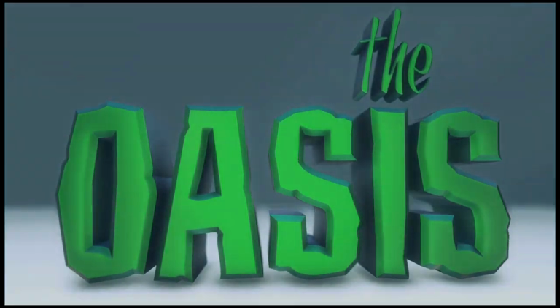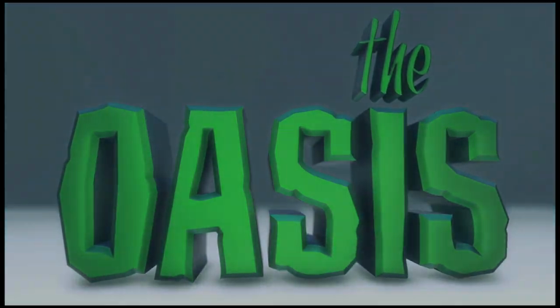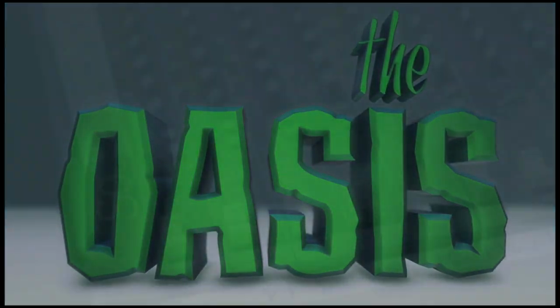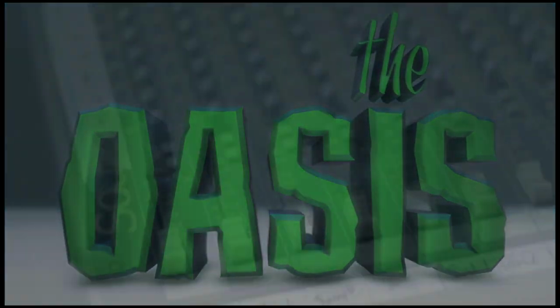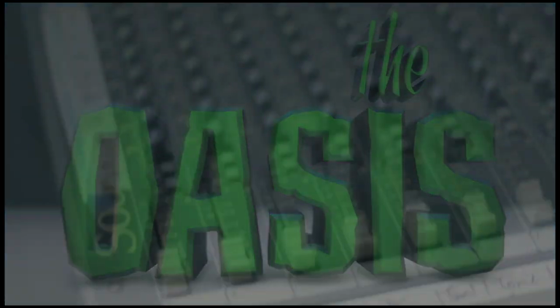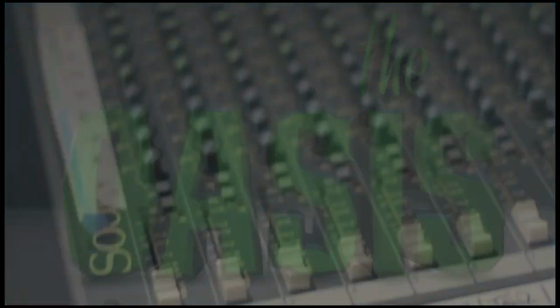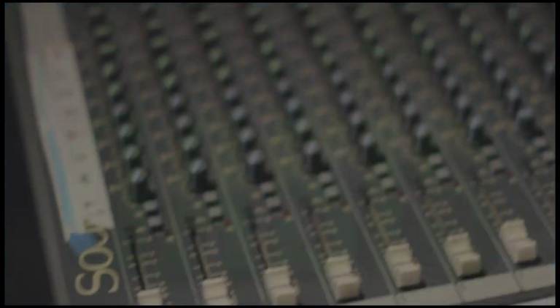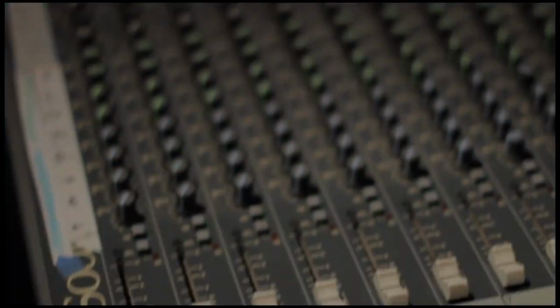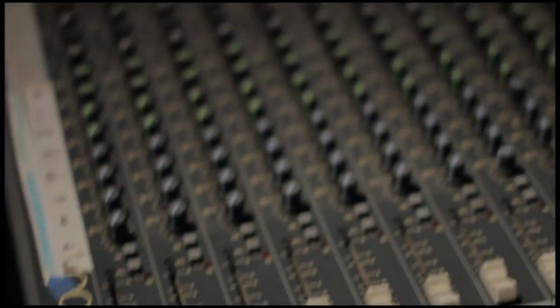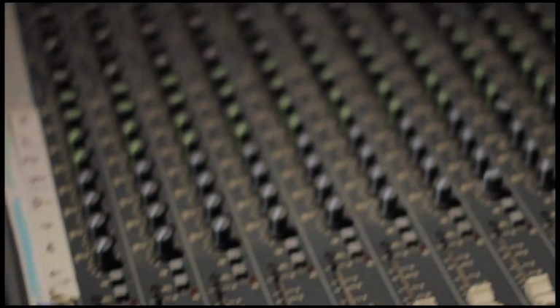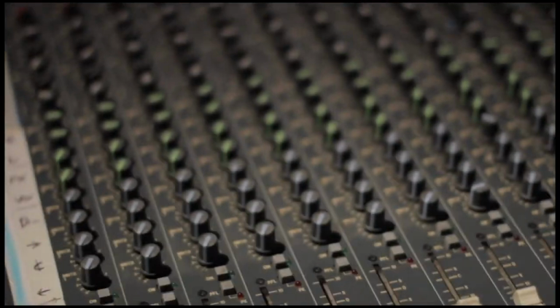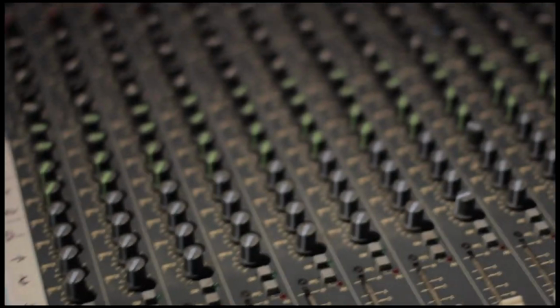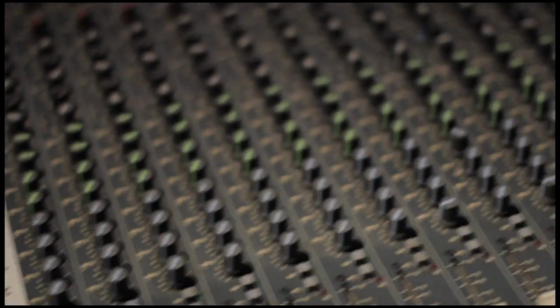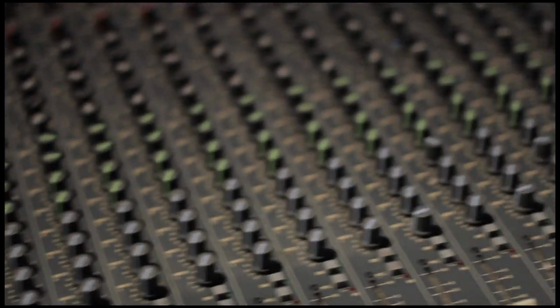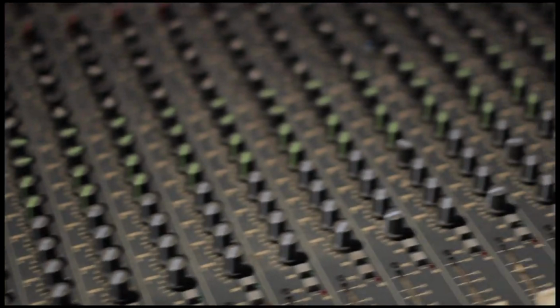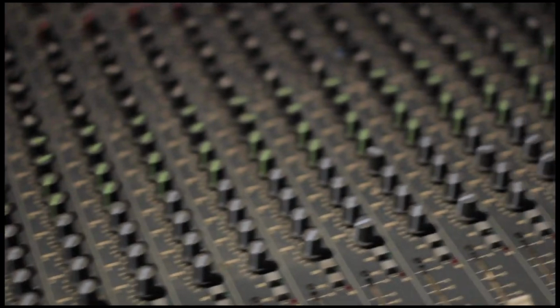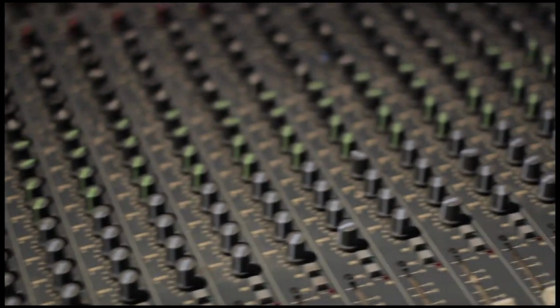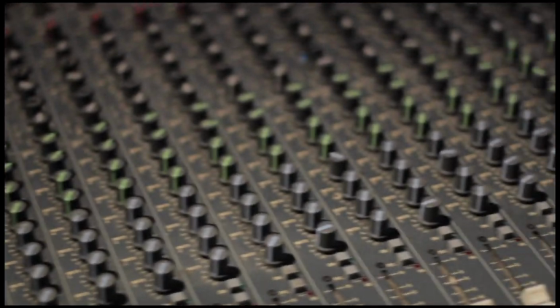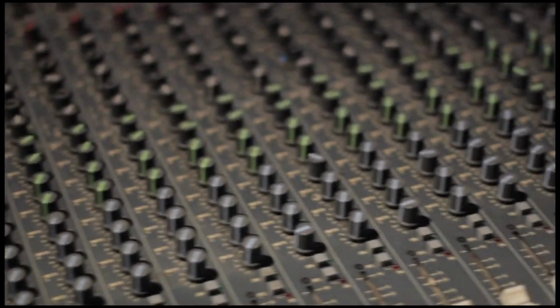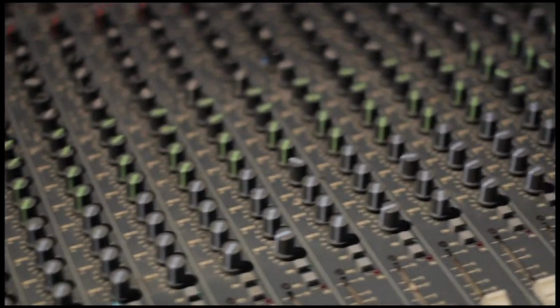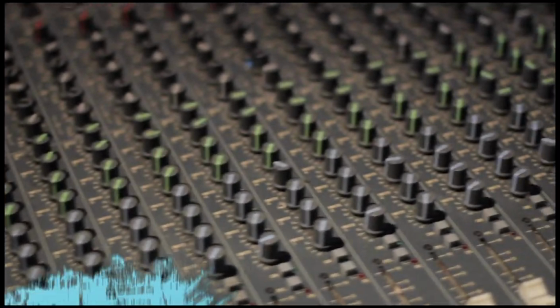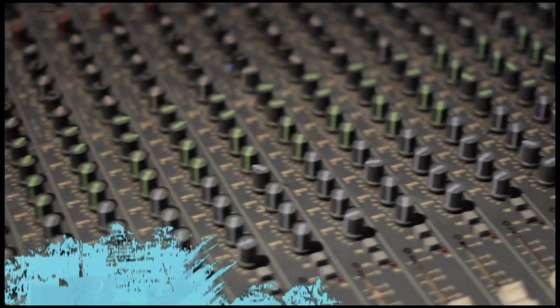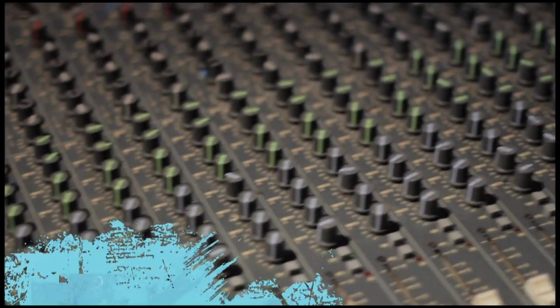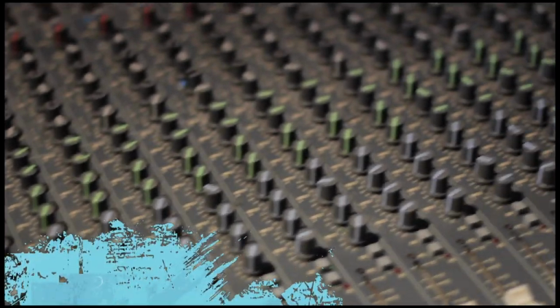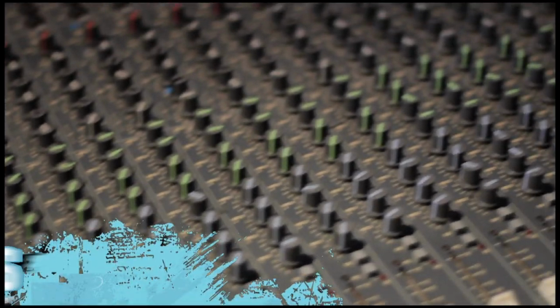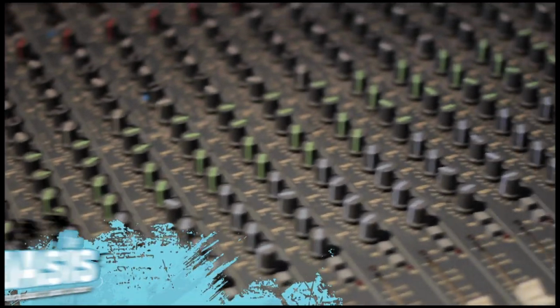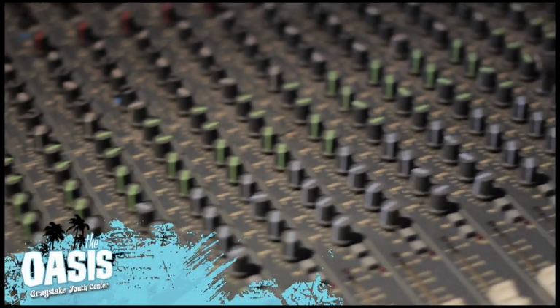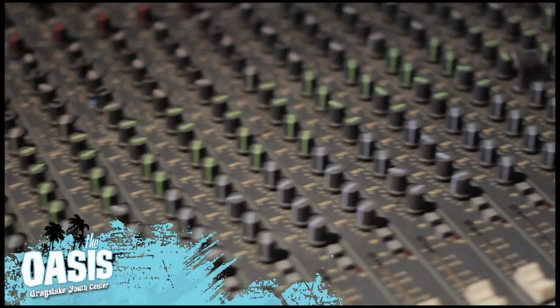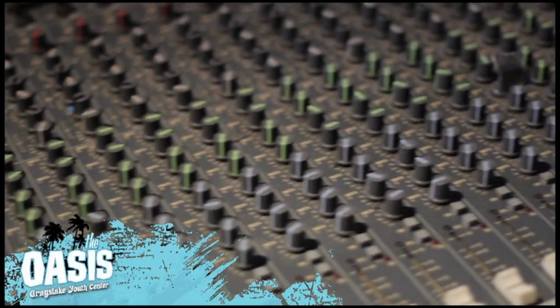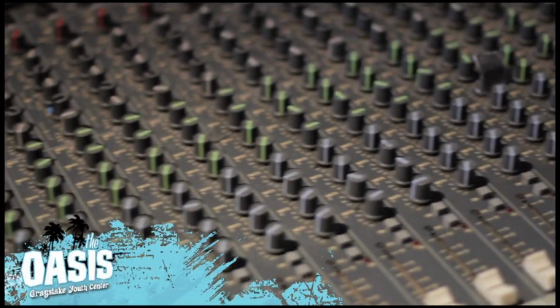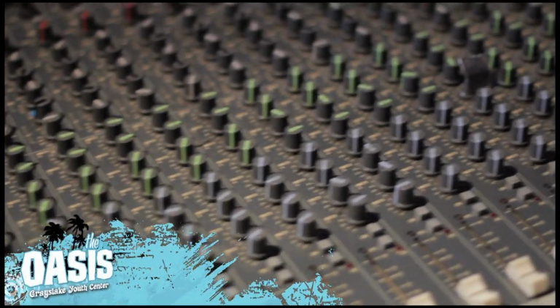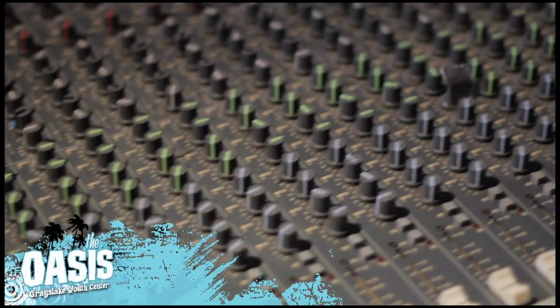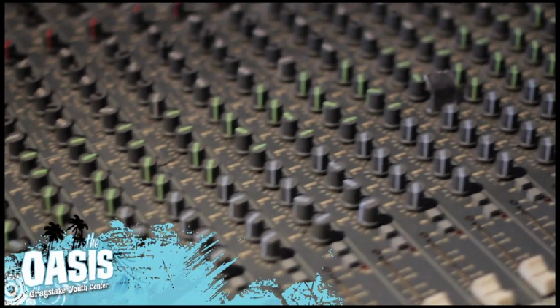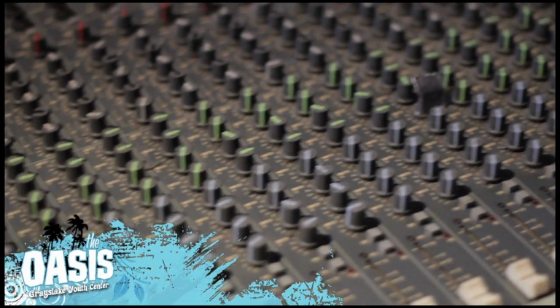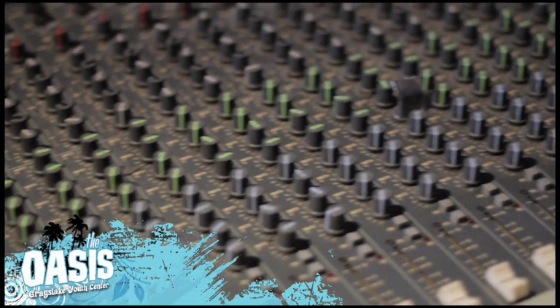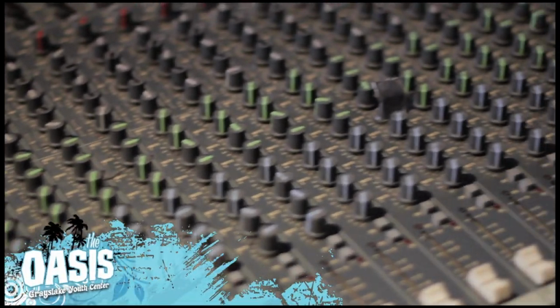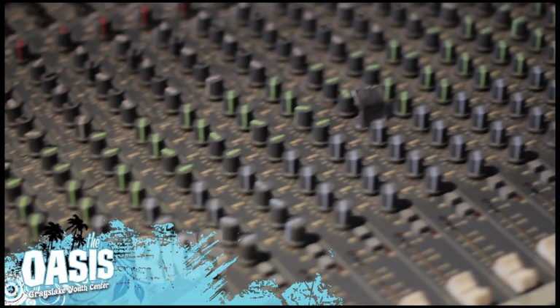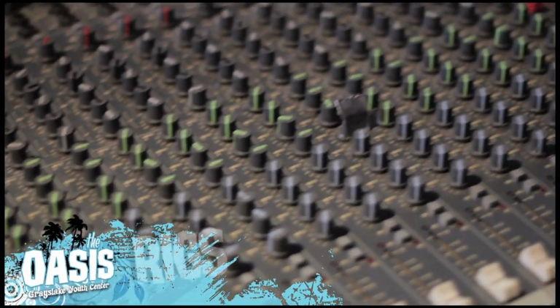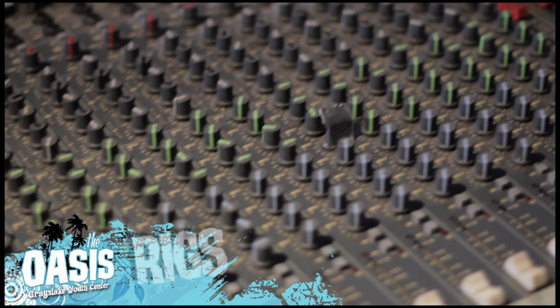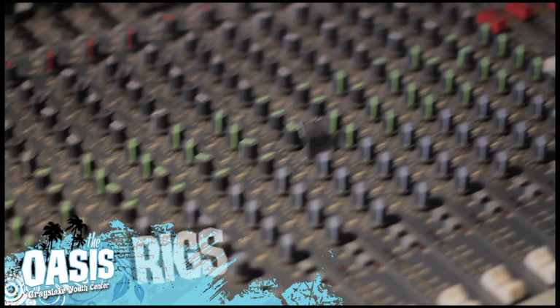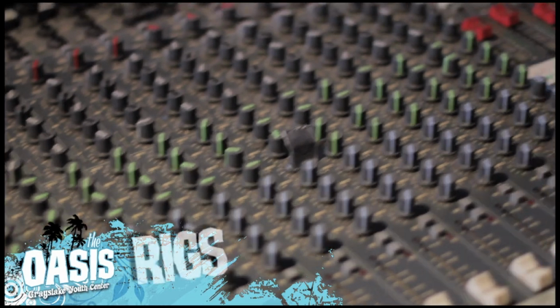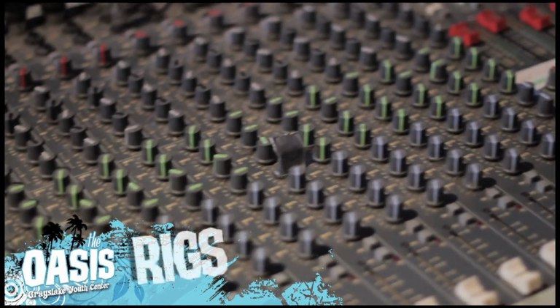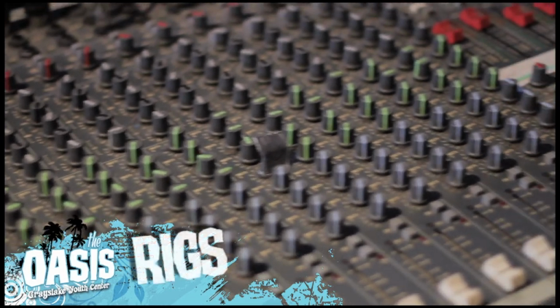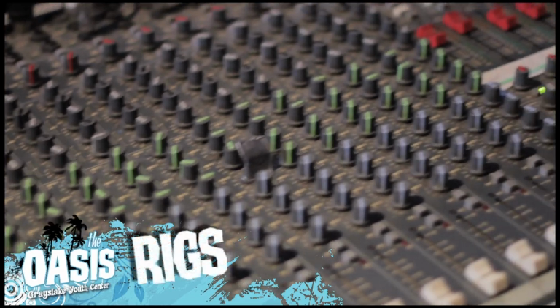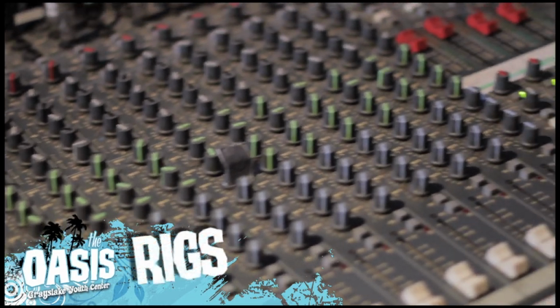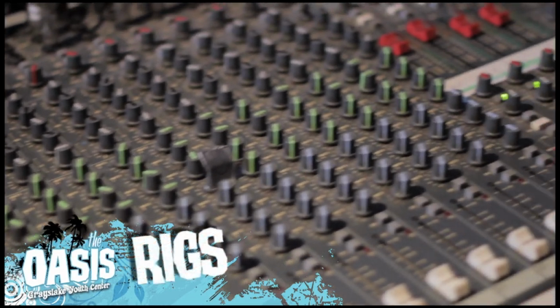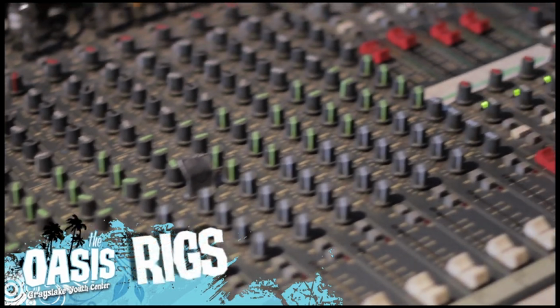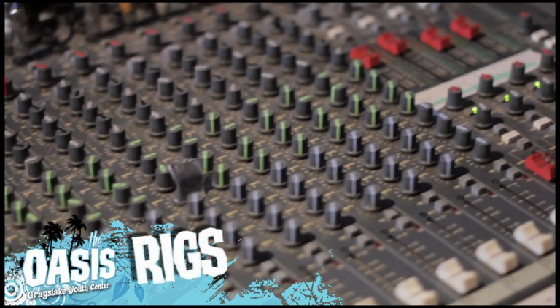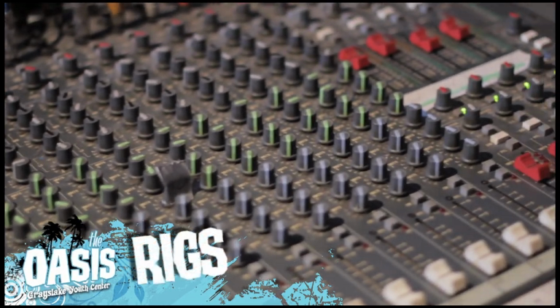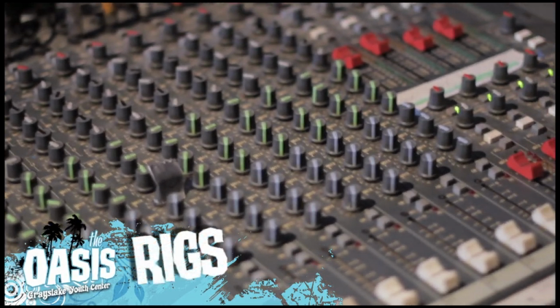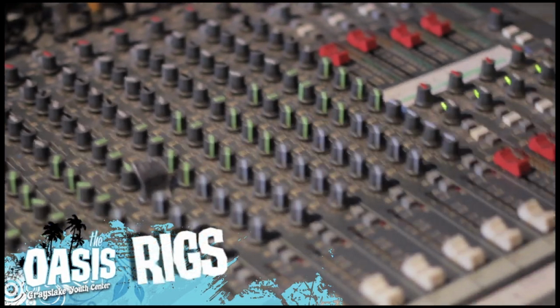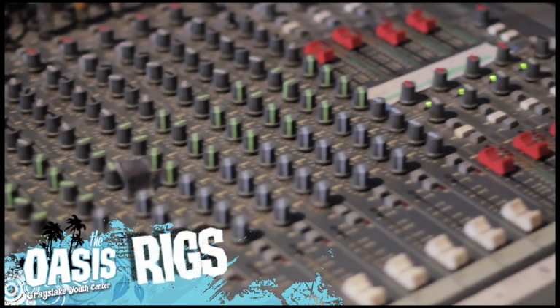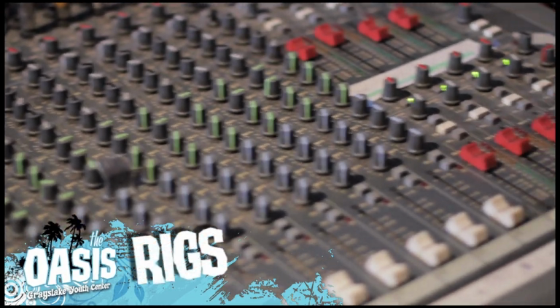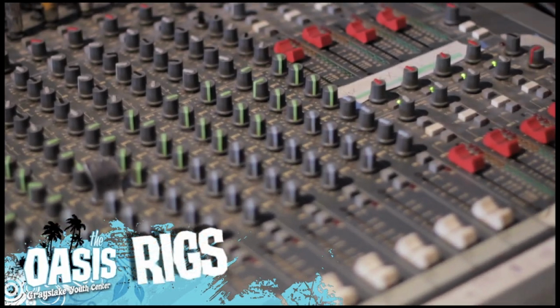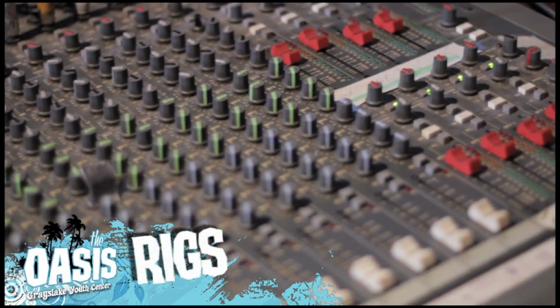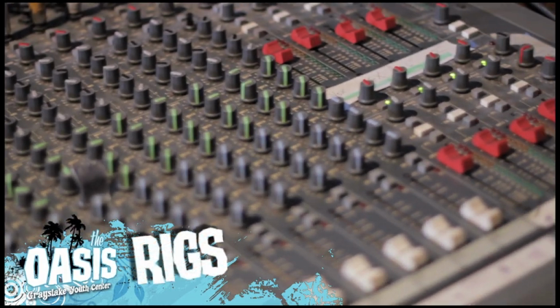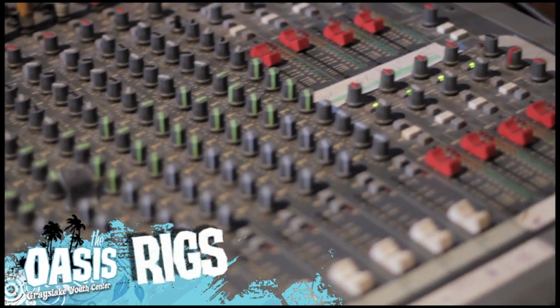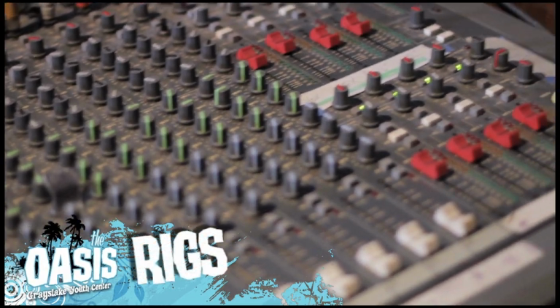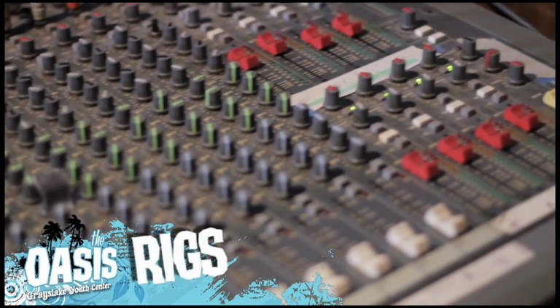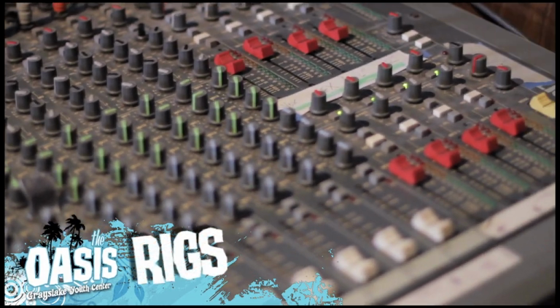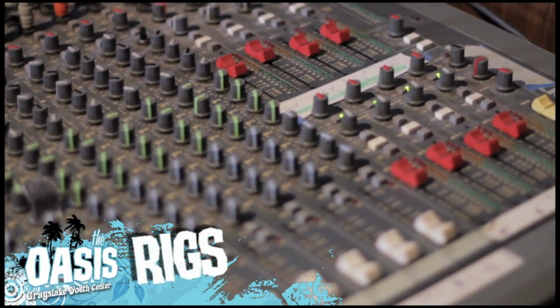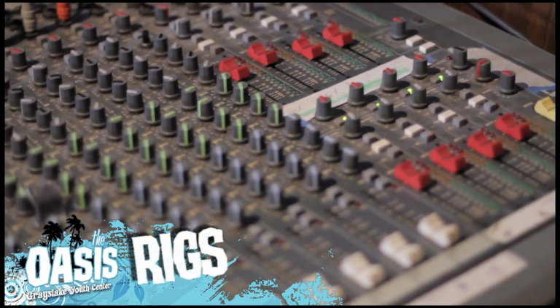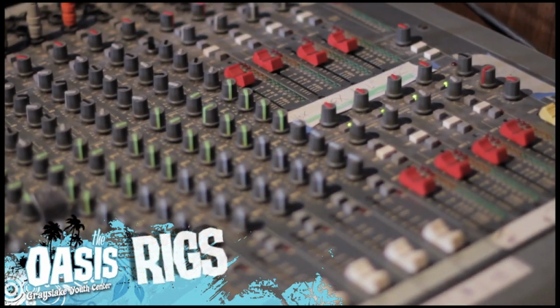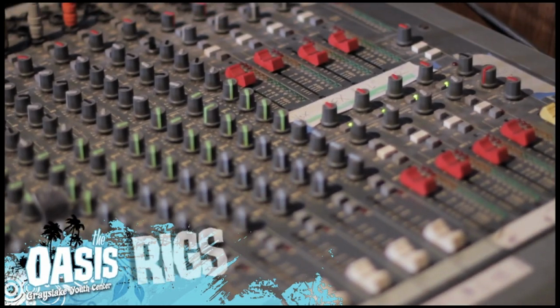Hey guys, this is Greg from Greg's Guitar Lessons. Today I'm running an Oasis Rigs video about the Oasis rig.